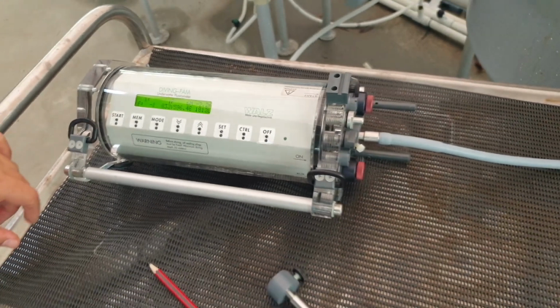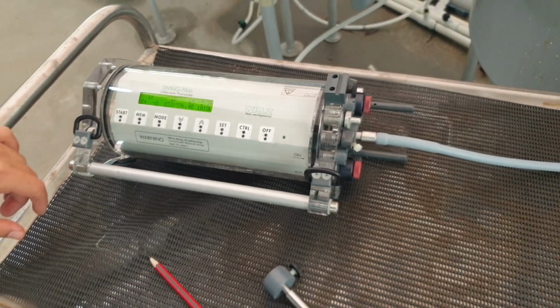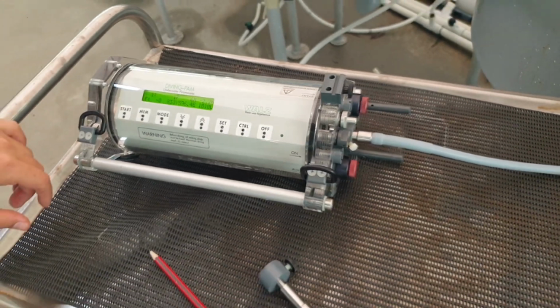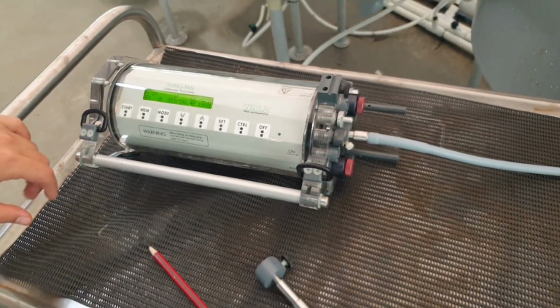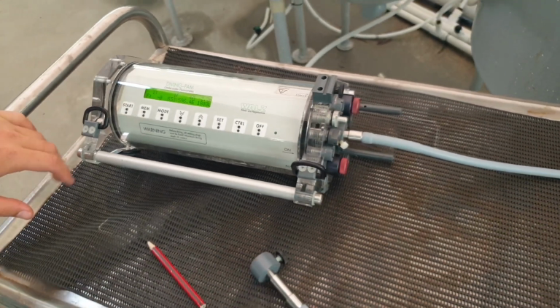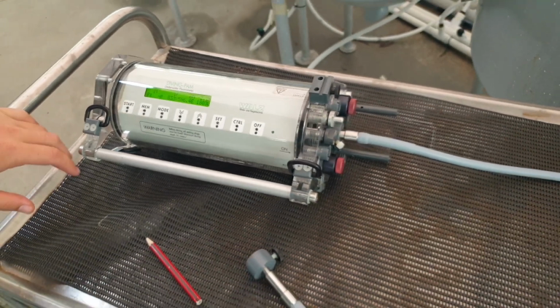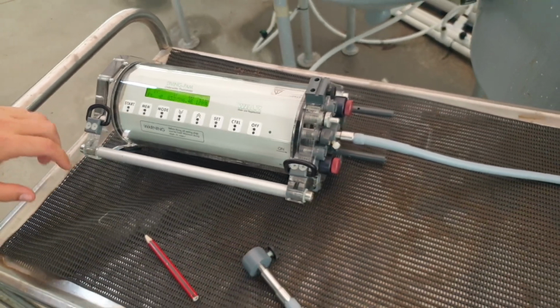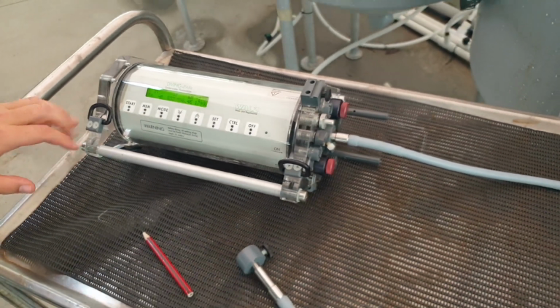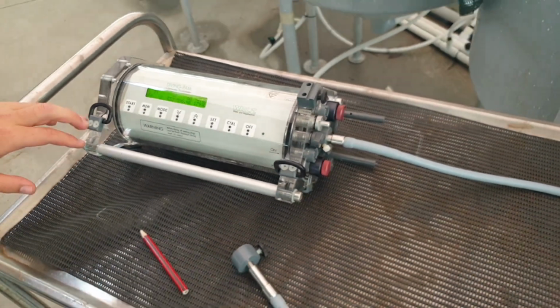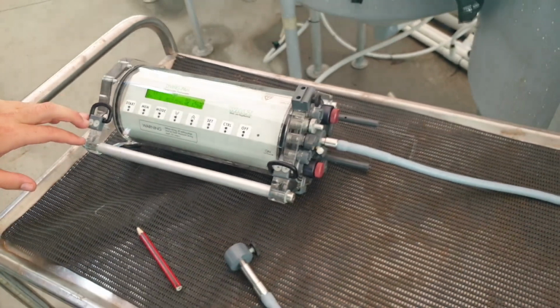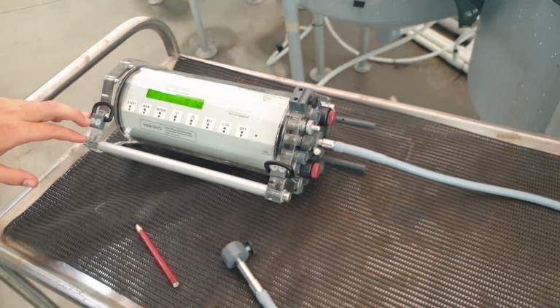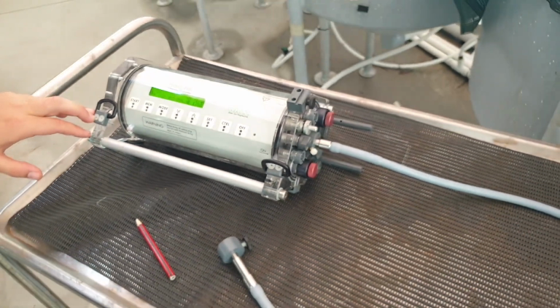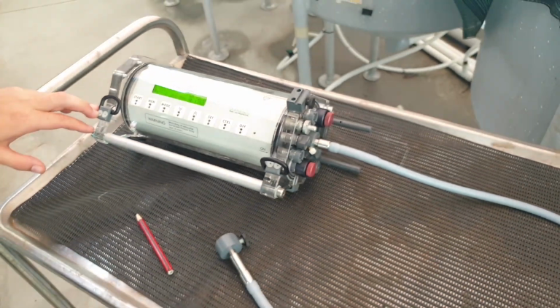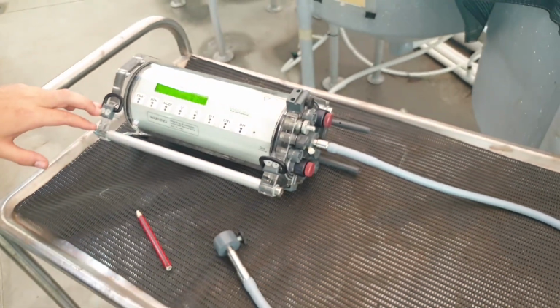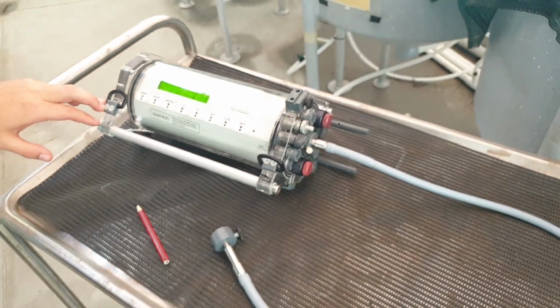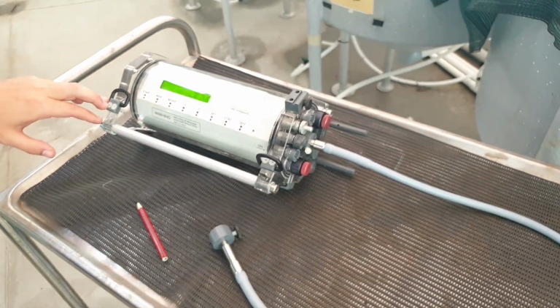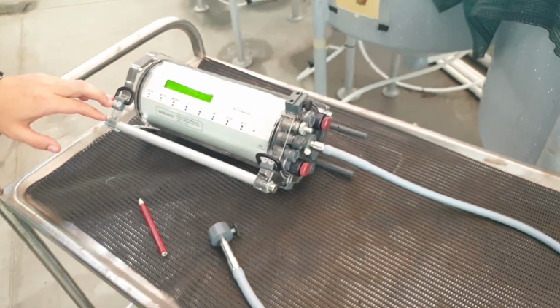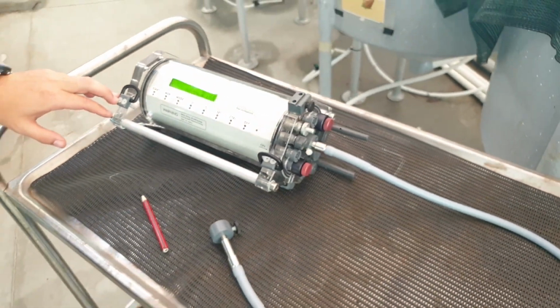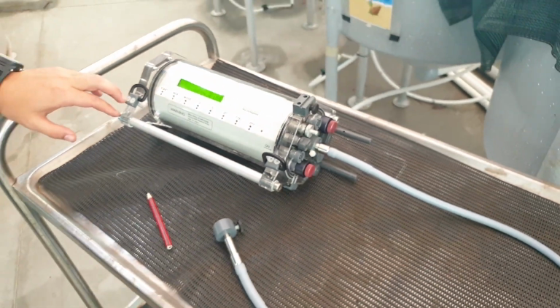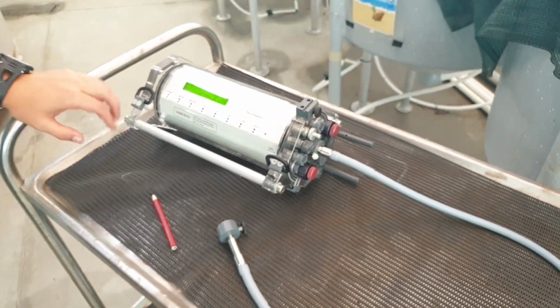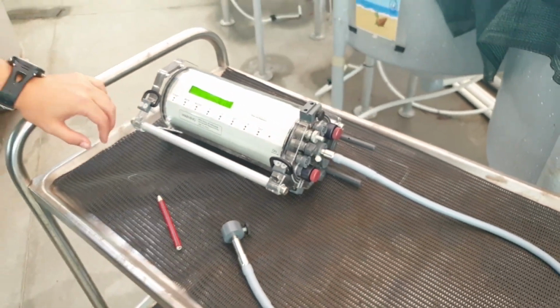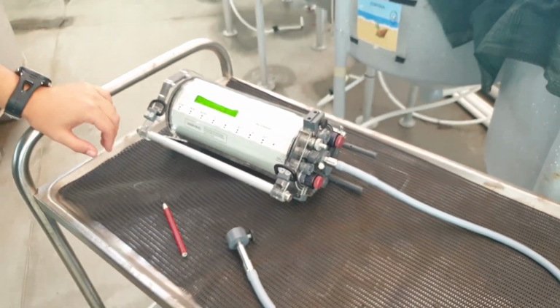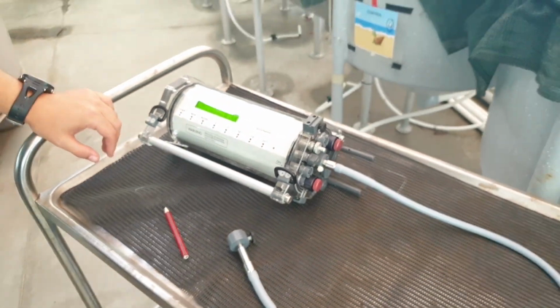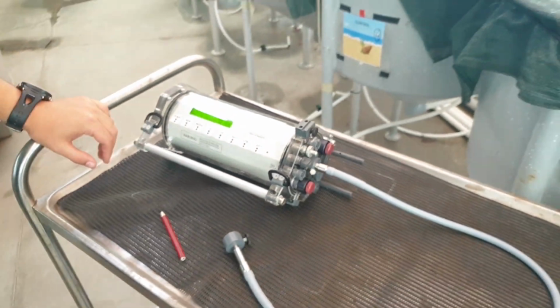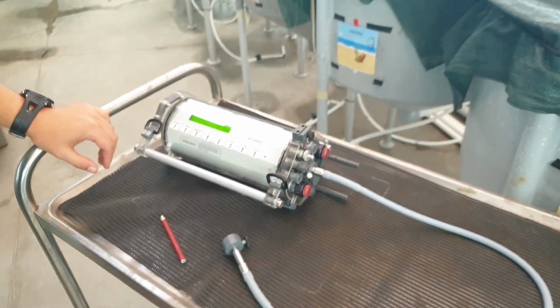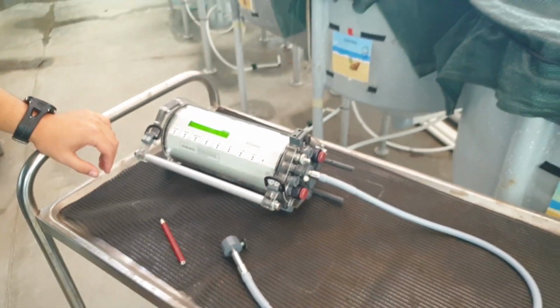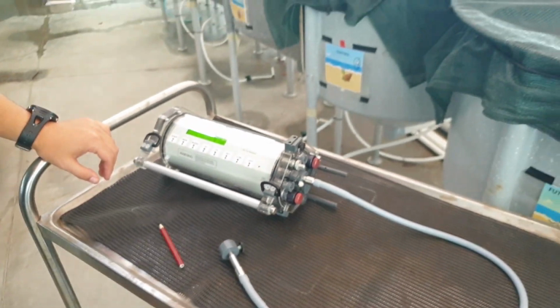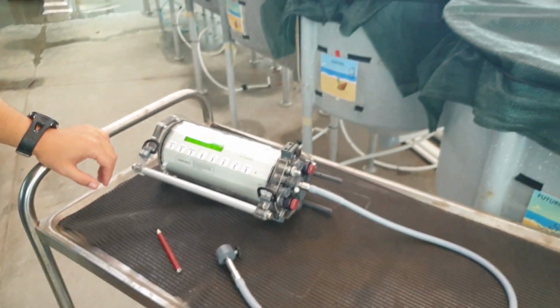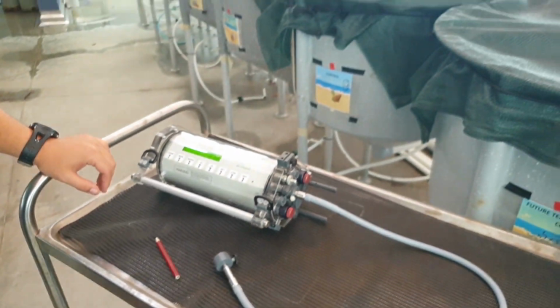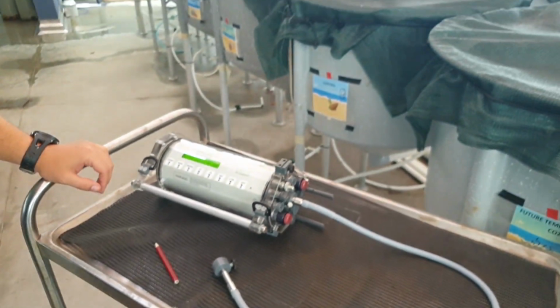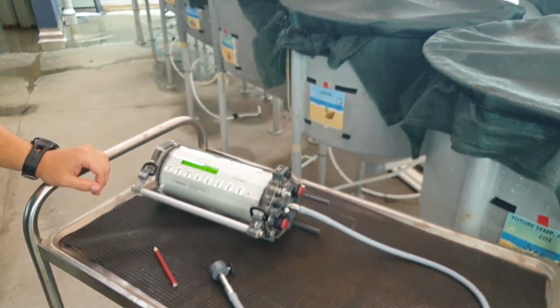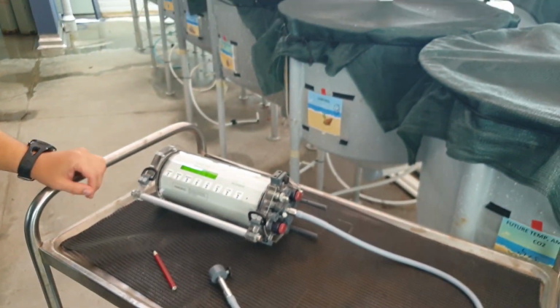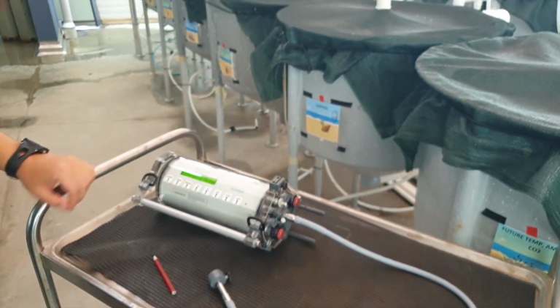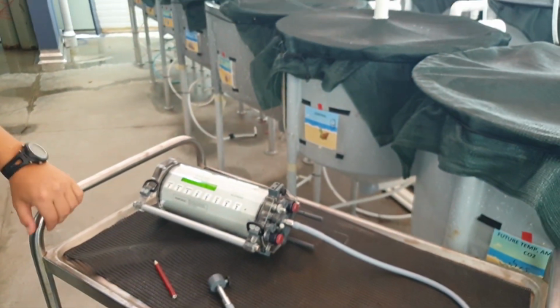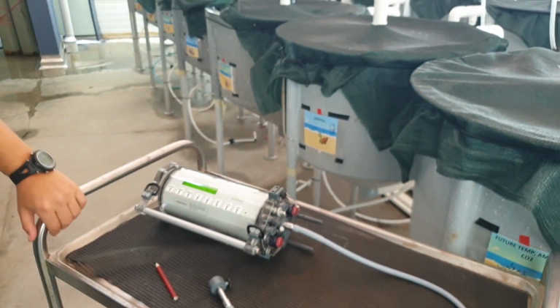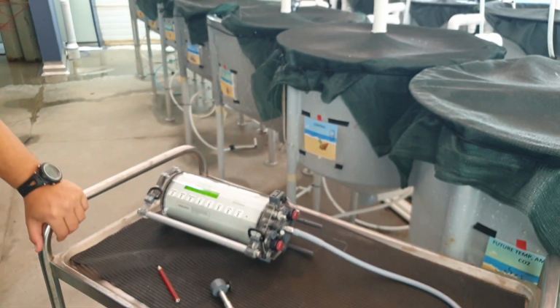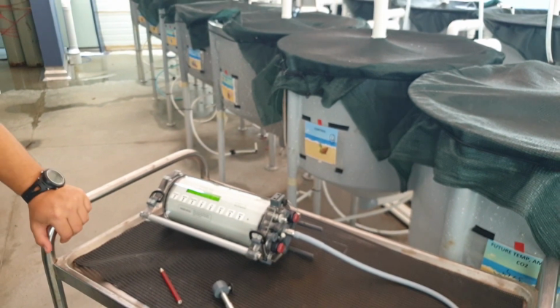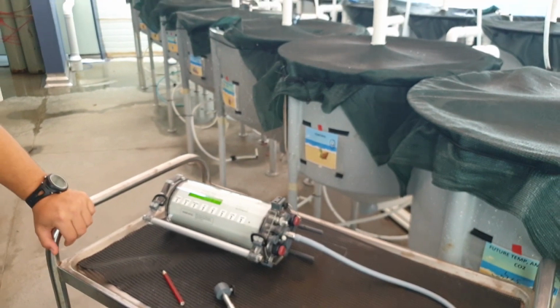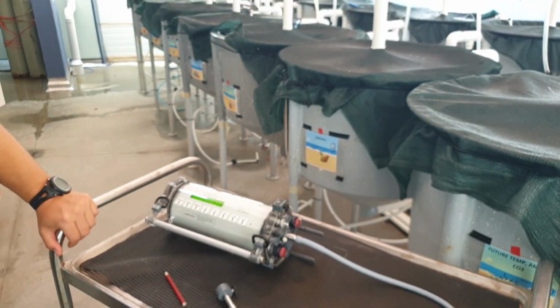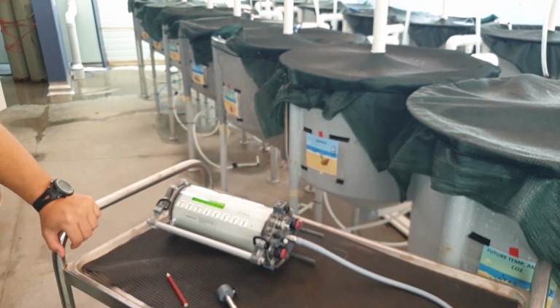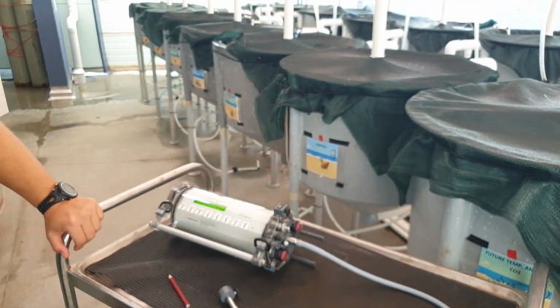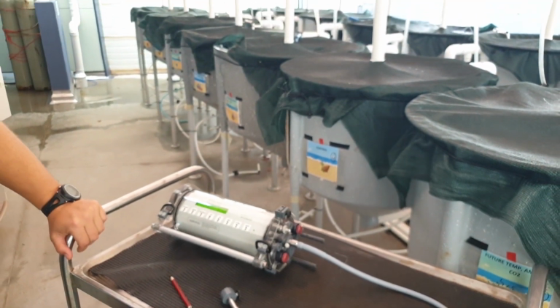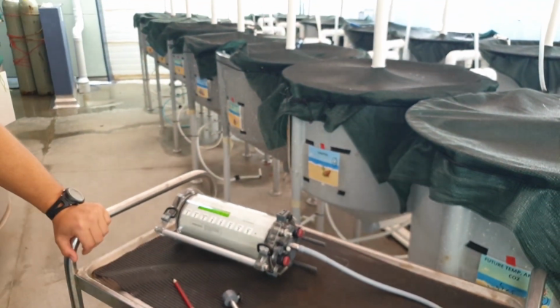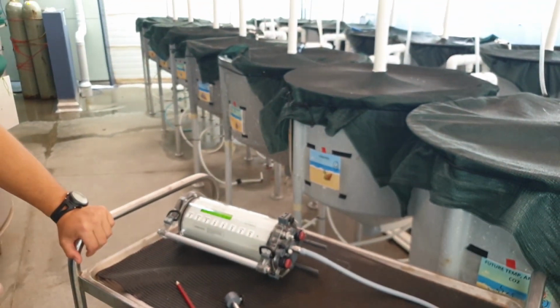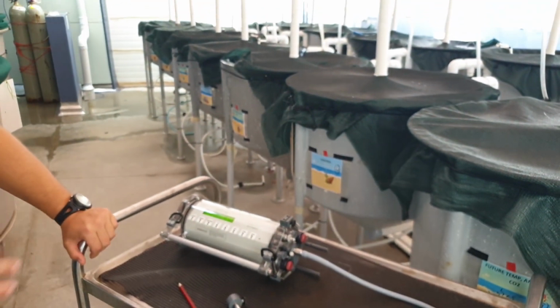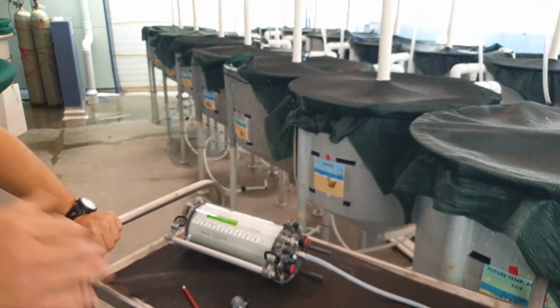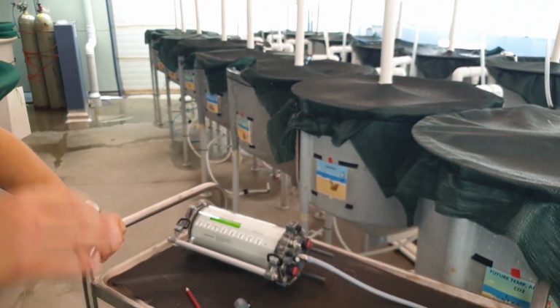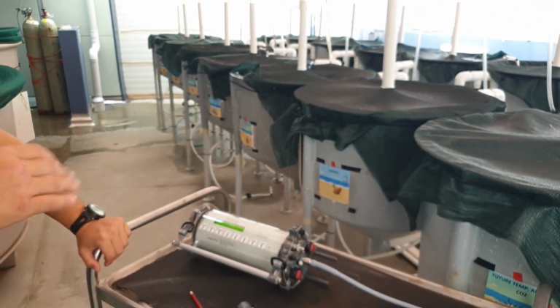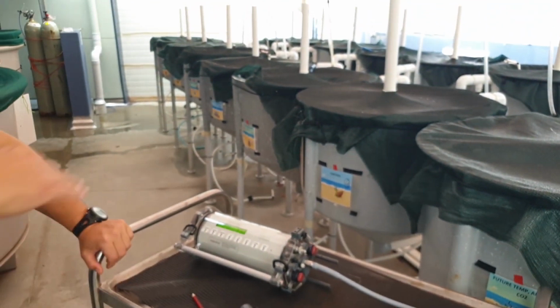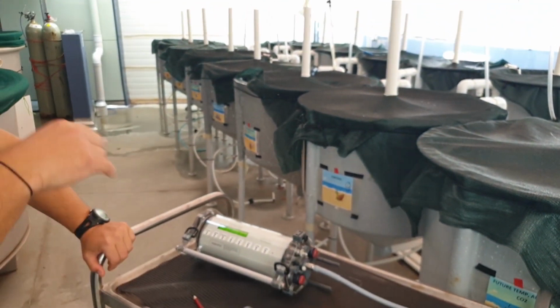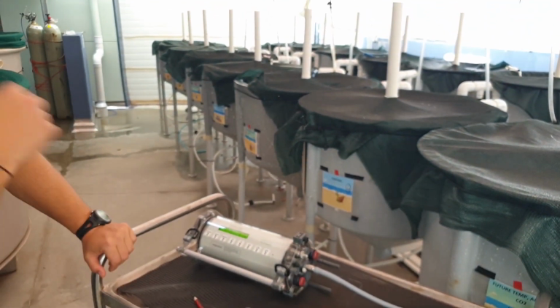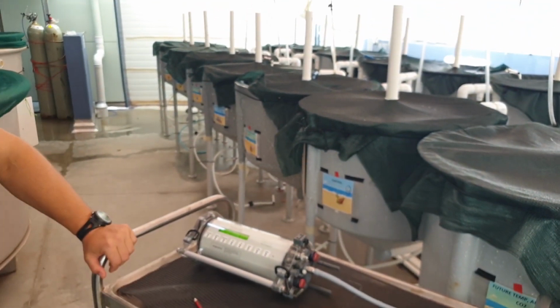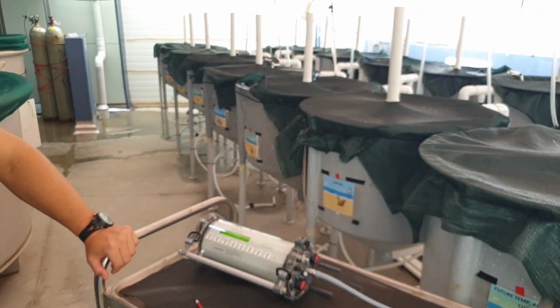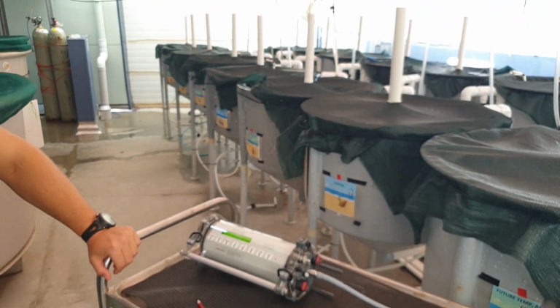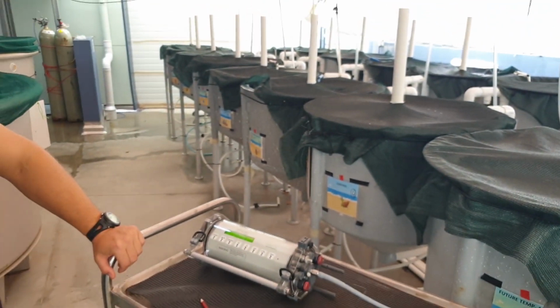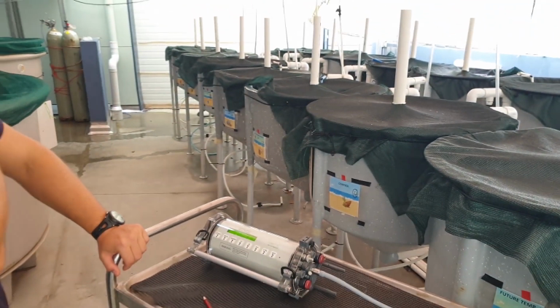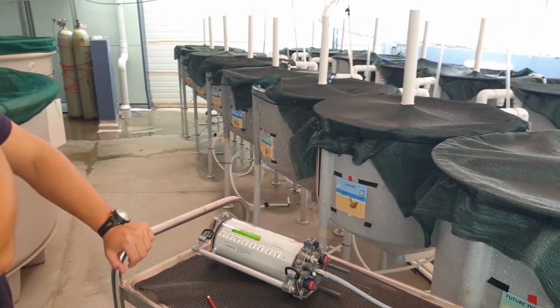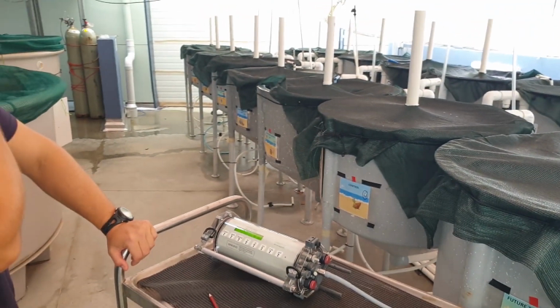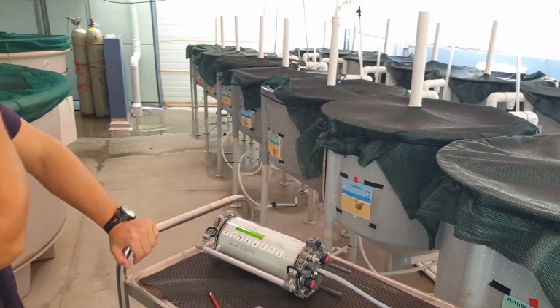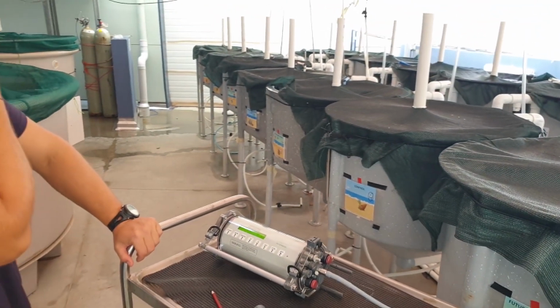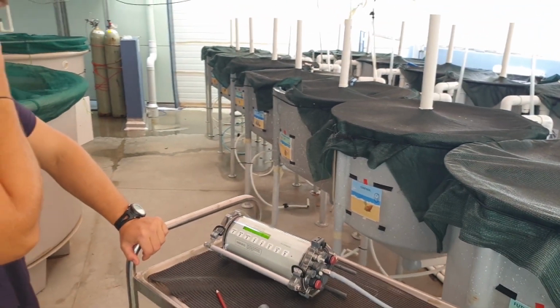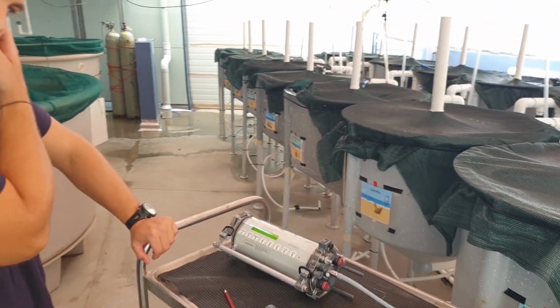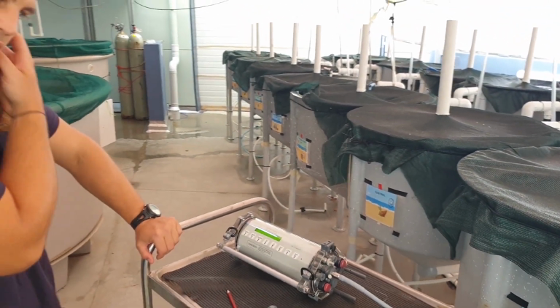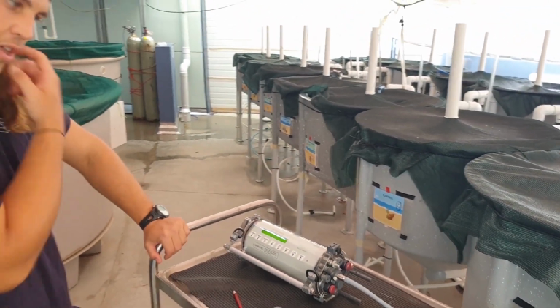The good thing about this is it is diving, so you can take it out in the field and measure different reefs in different areas and see the different health.